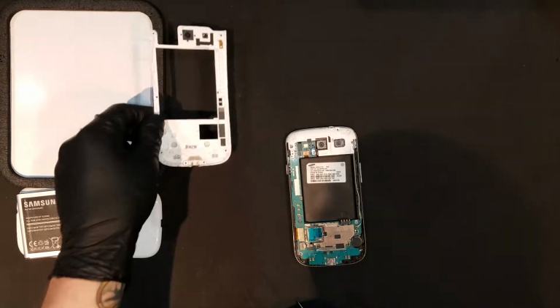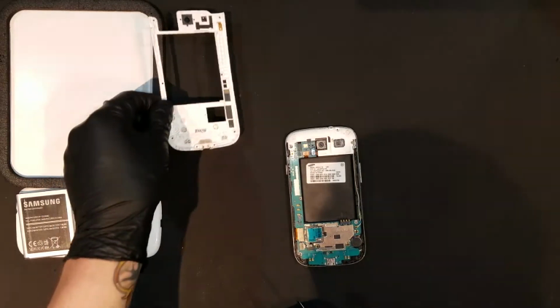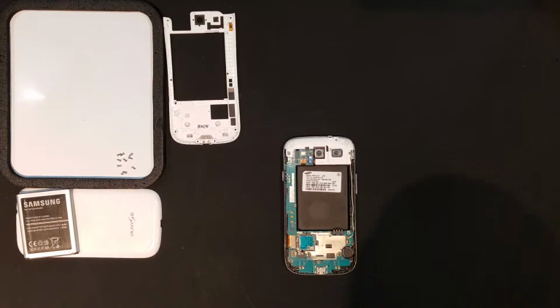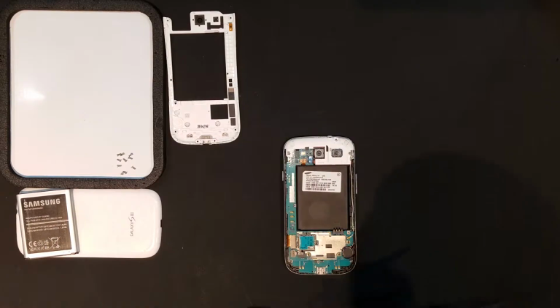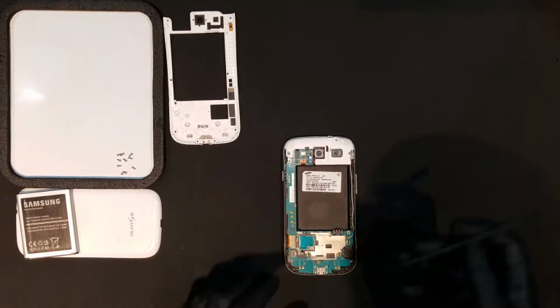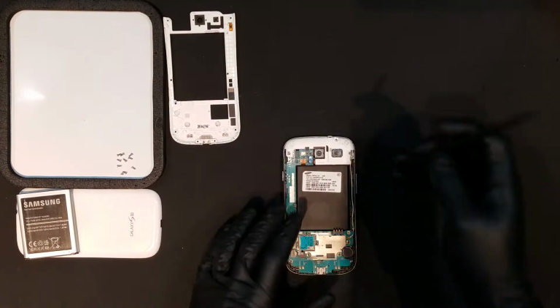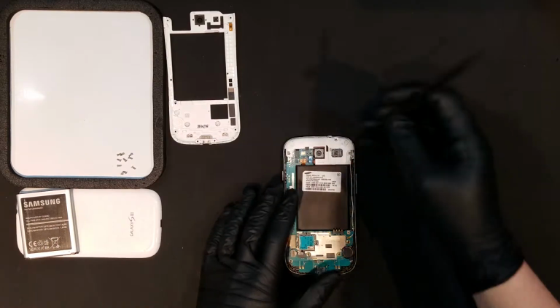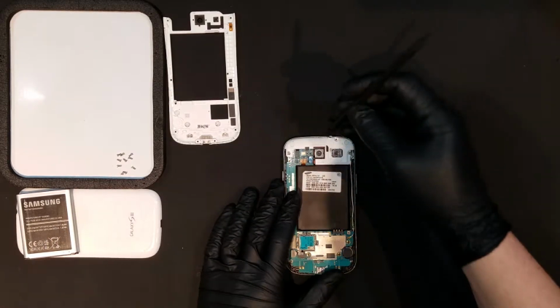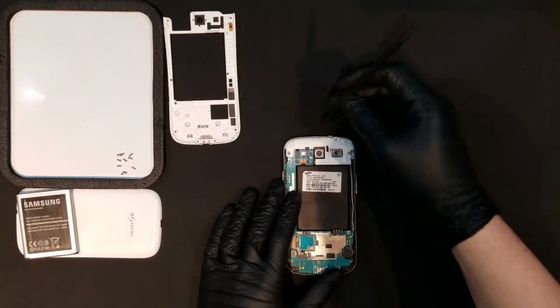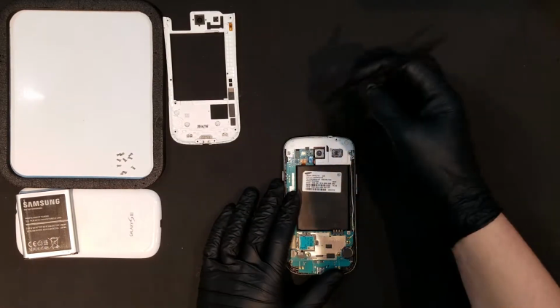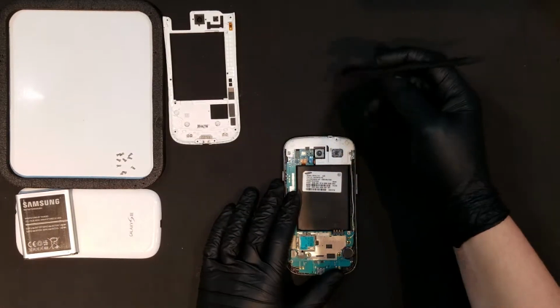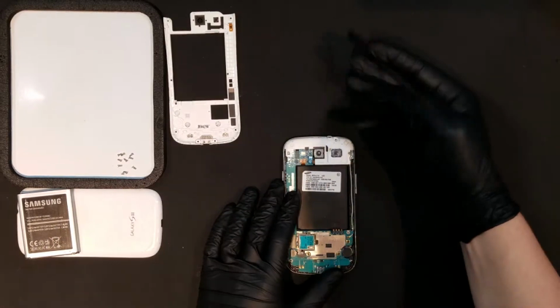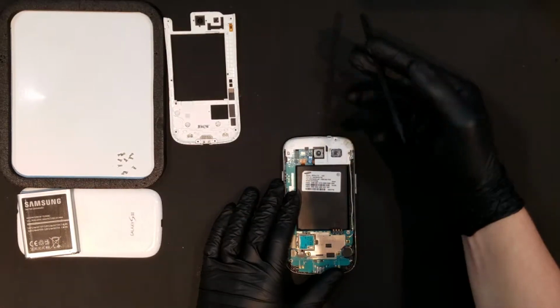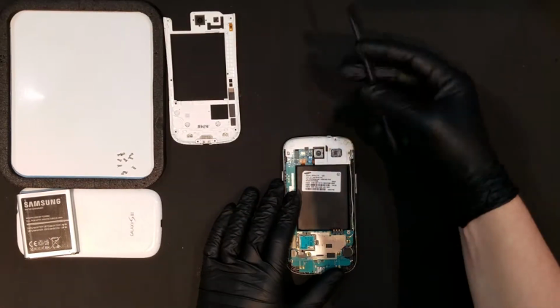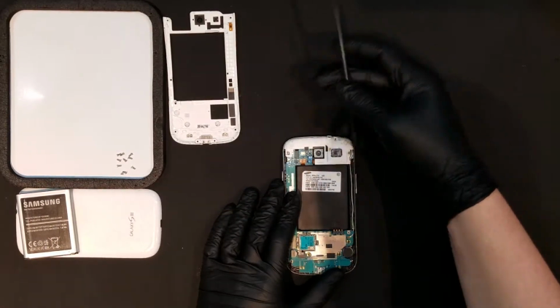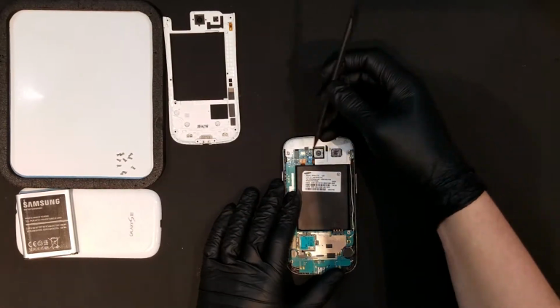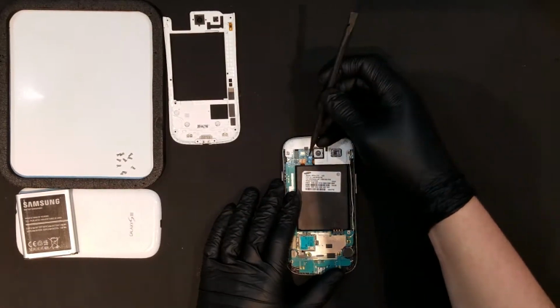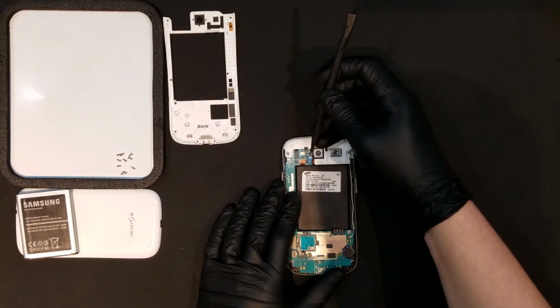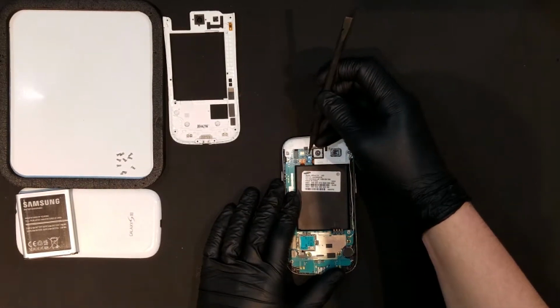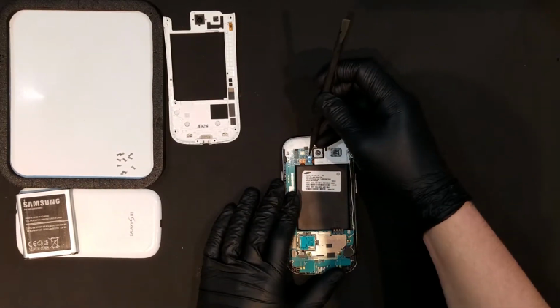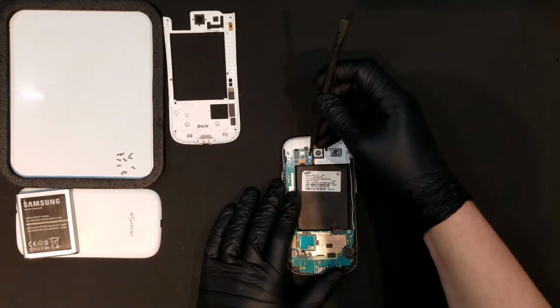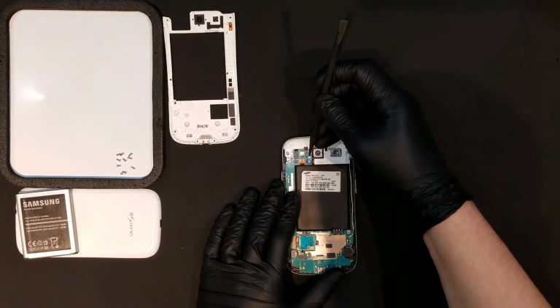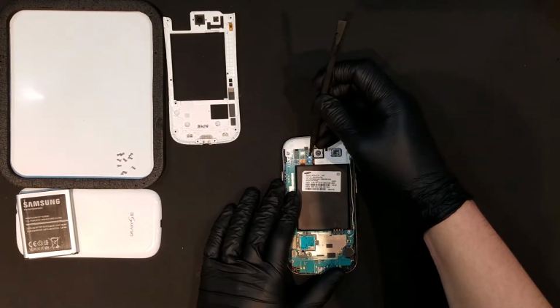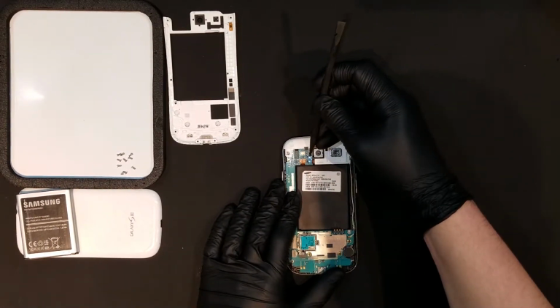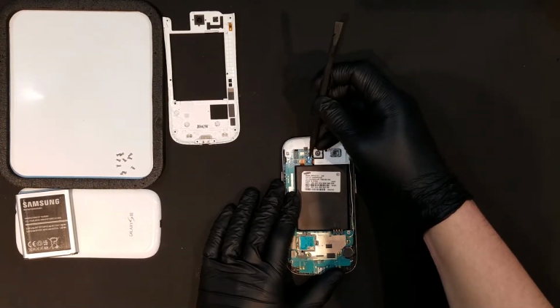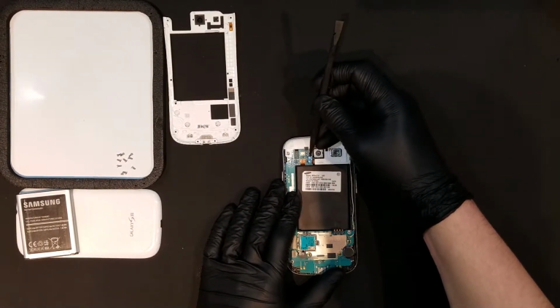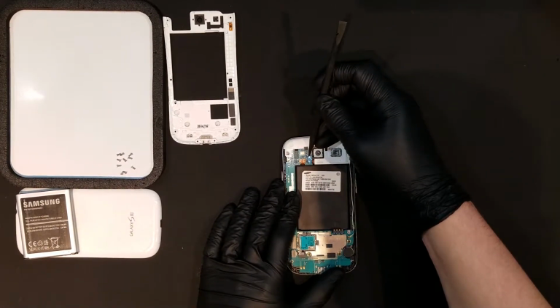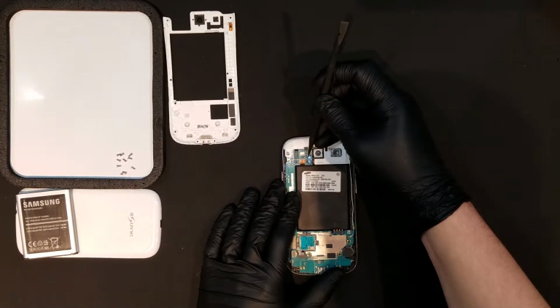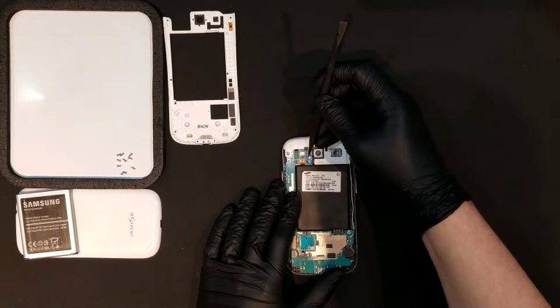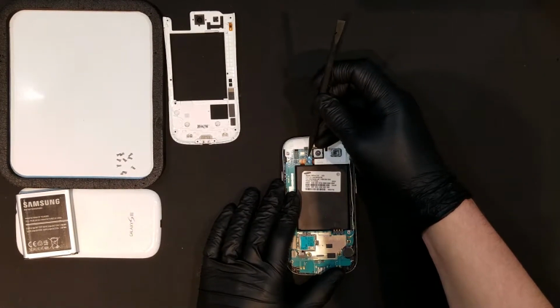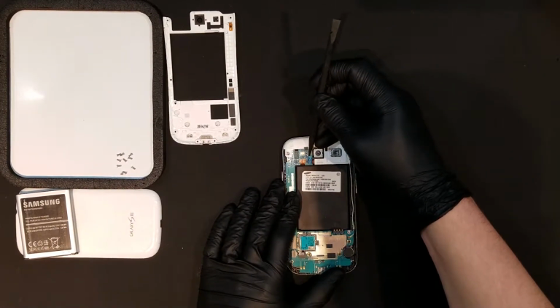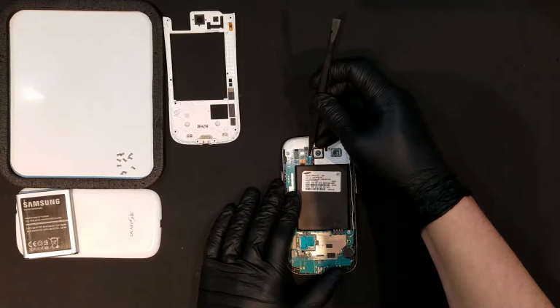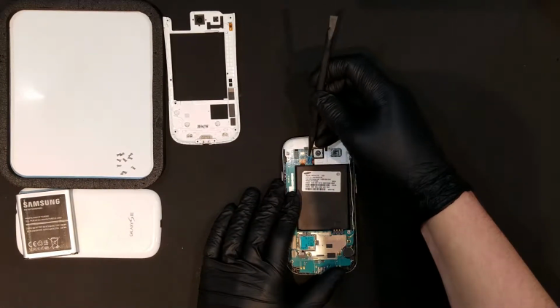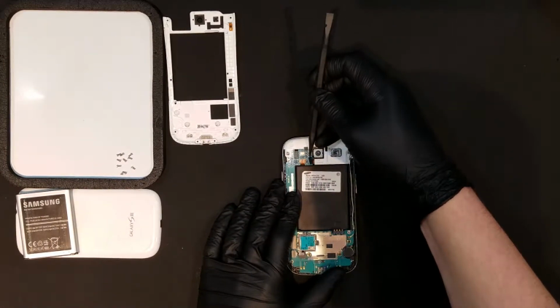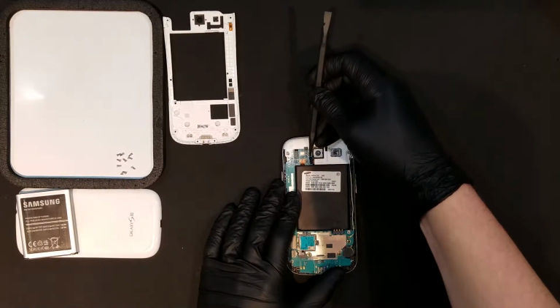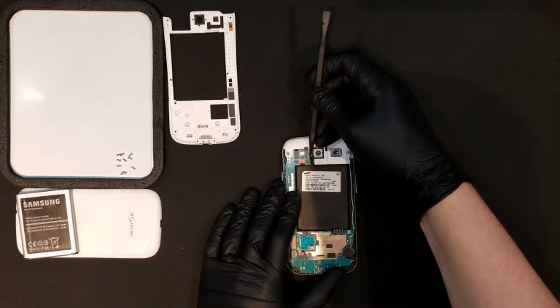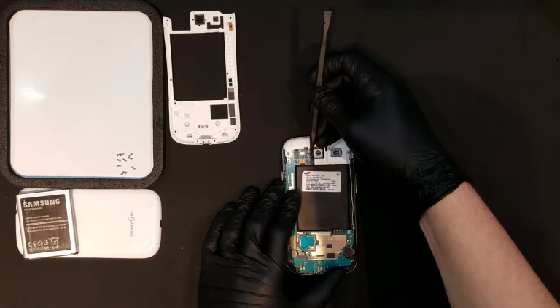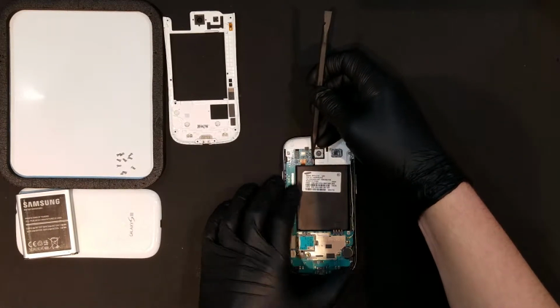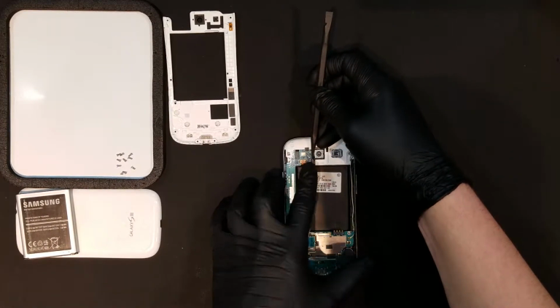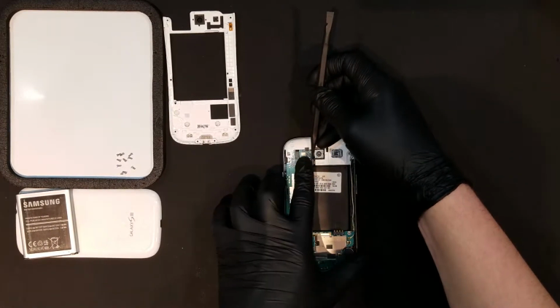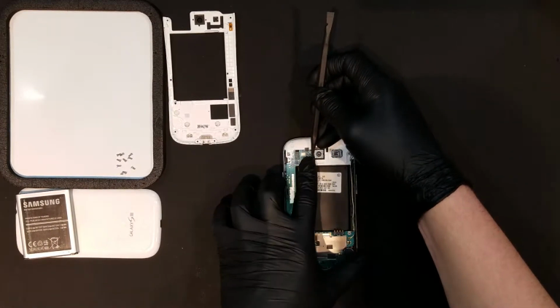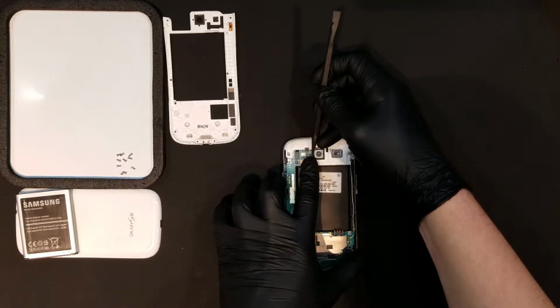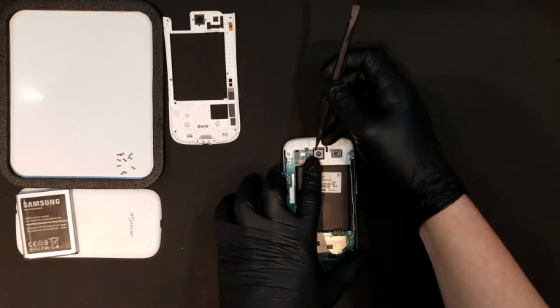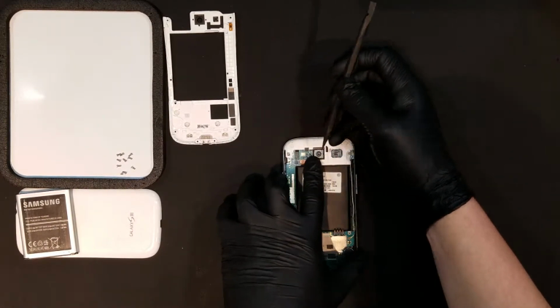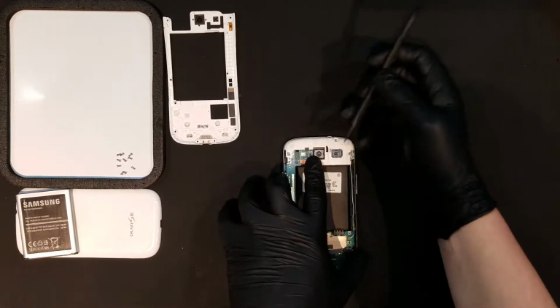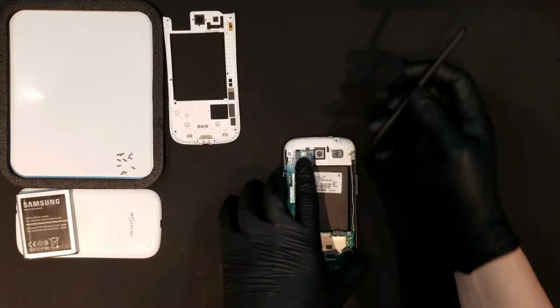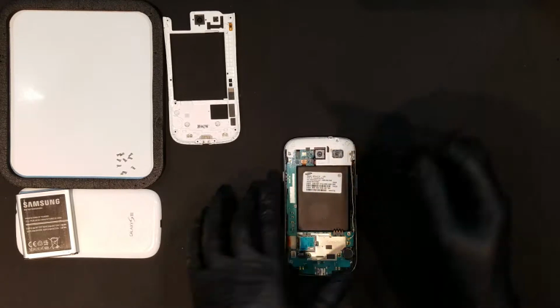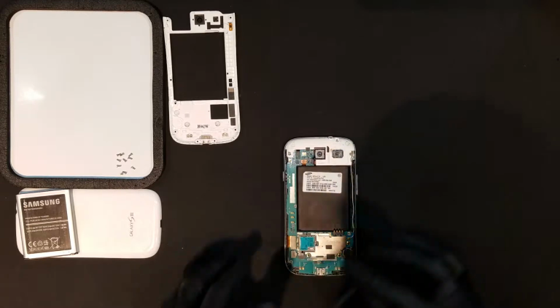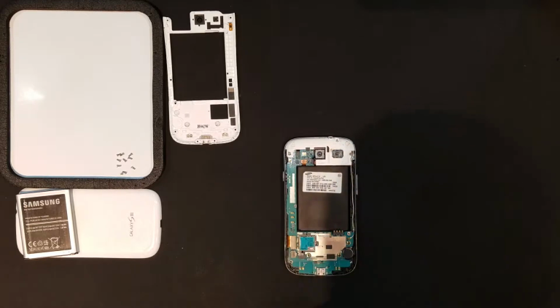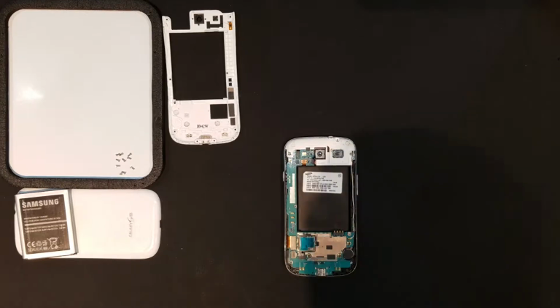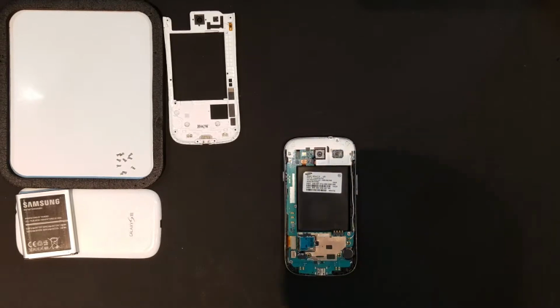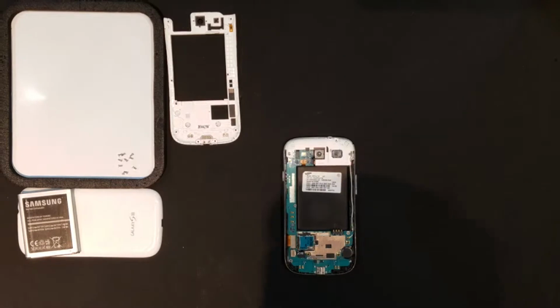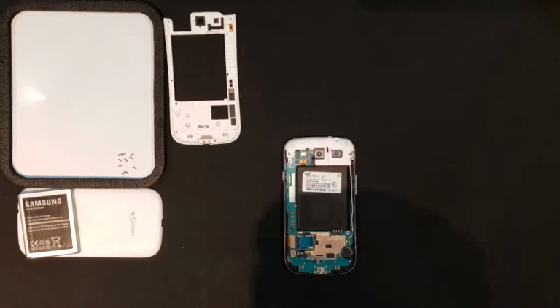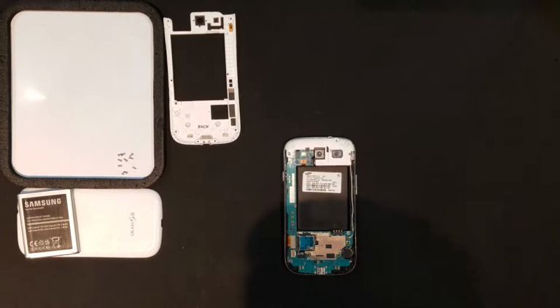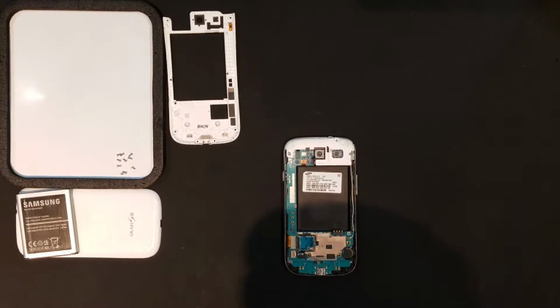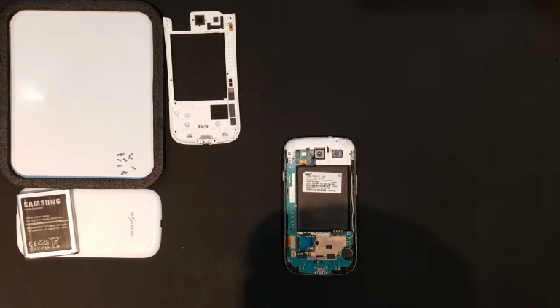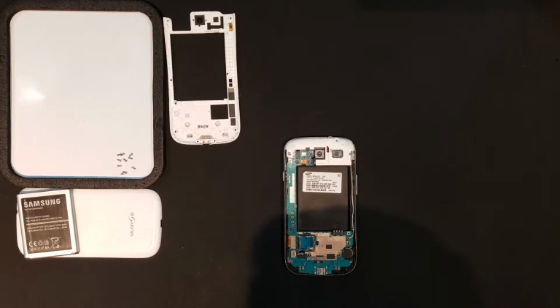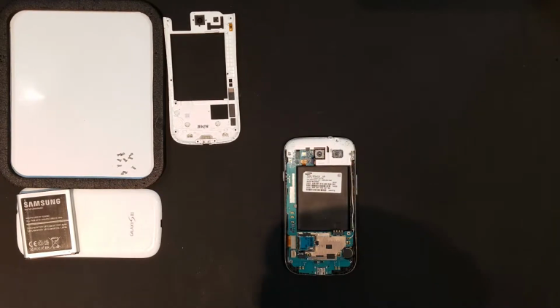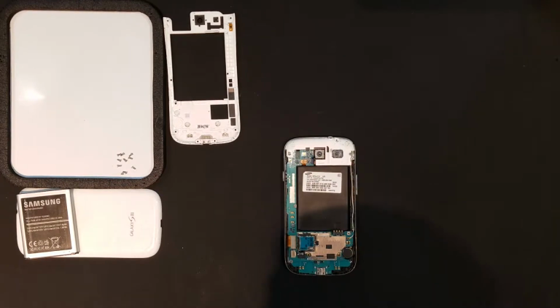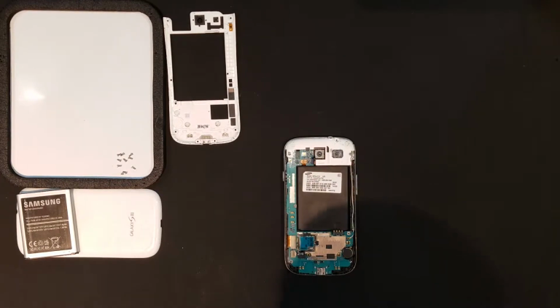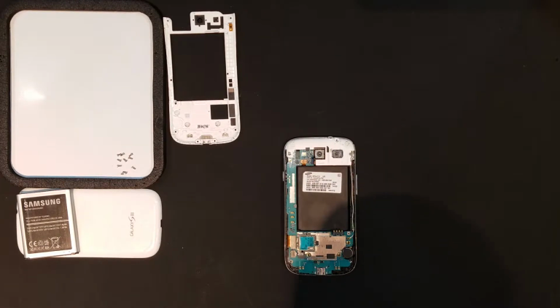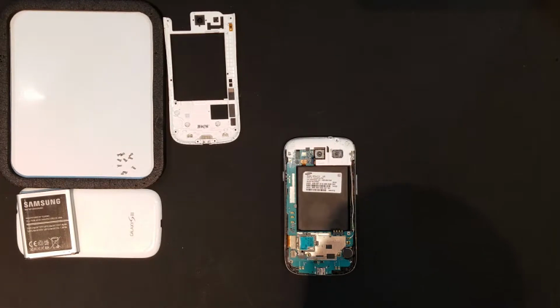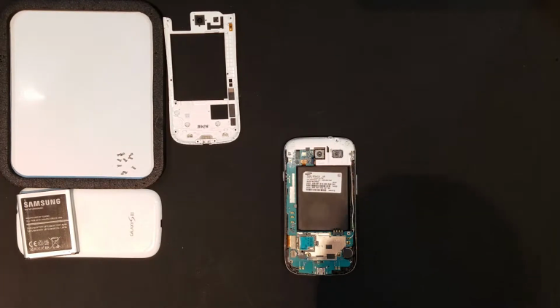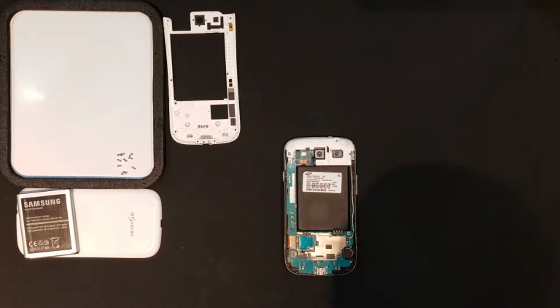Now that the back housing is free, the loudspeaker can be removed by first unclipping it from the phone and then prying it up in the same fashion as the back housing.